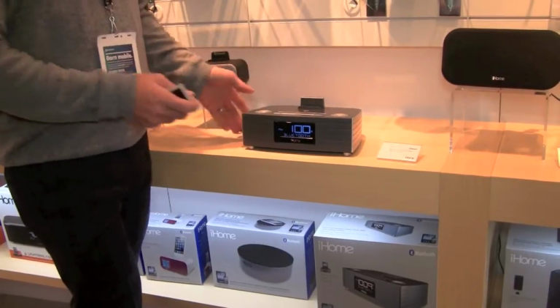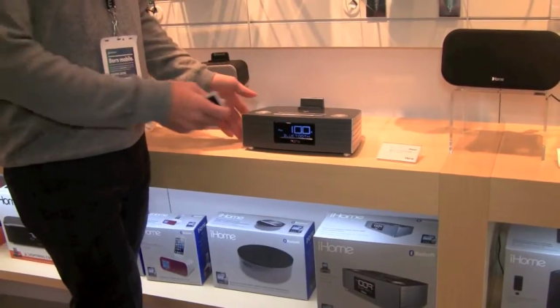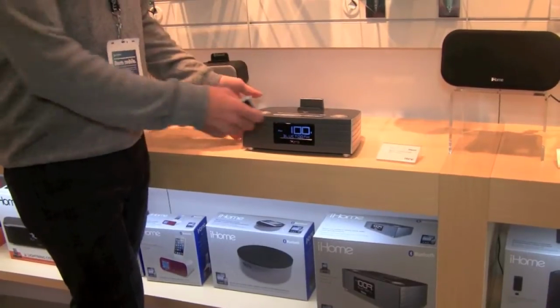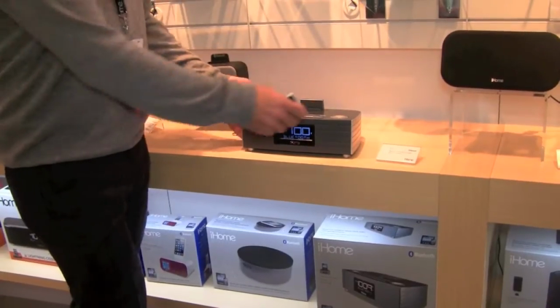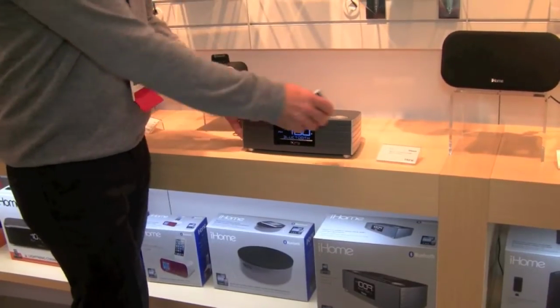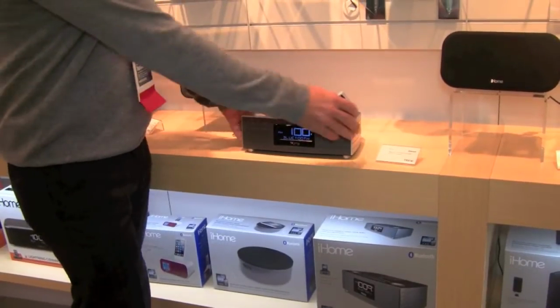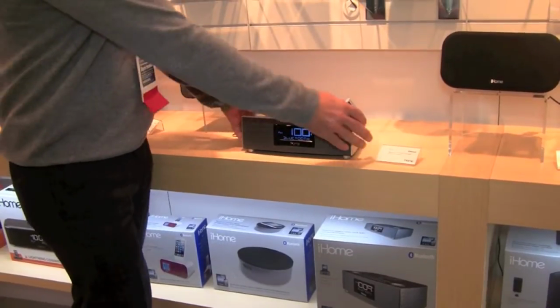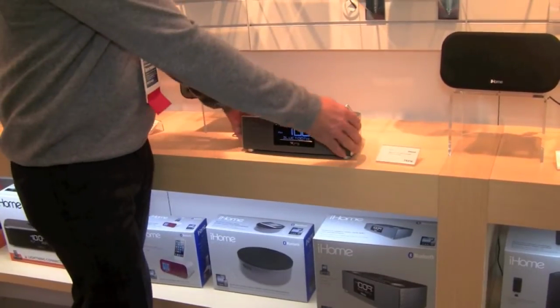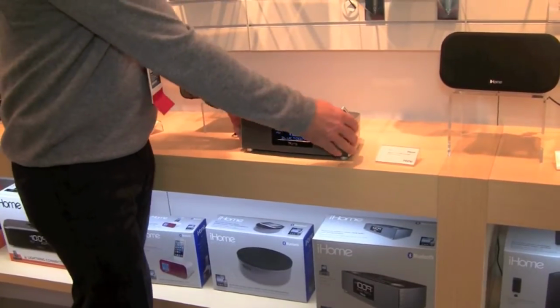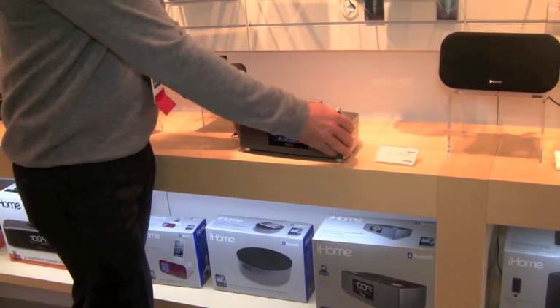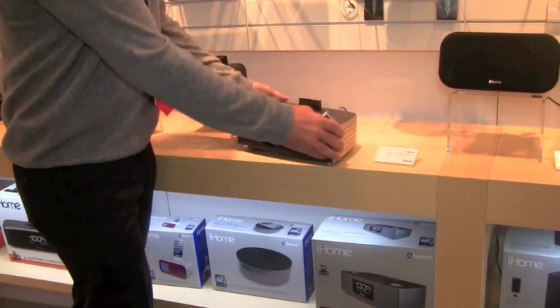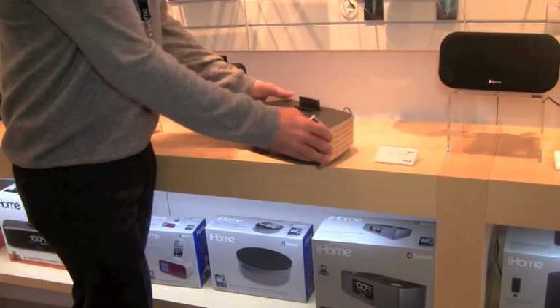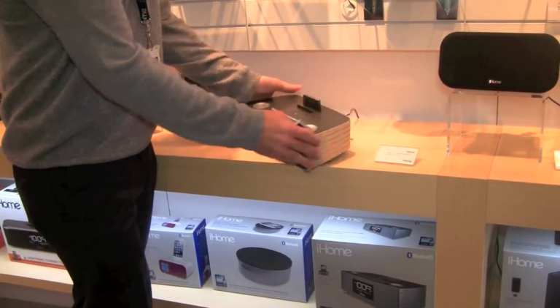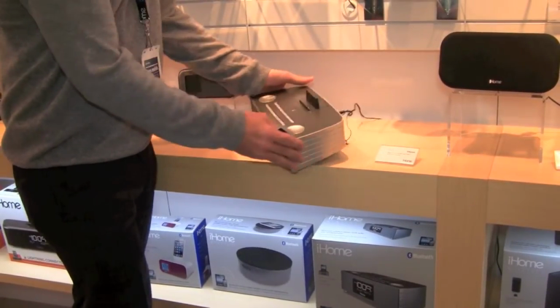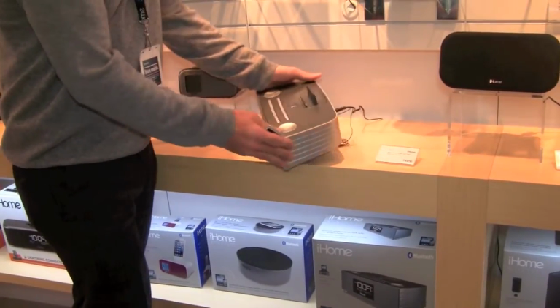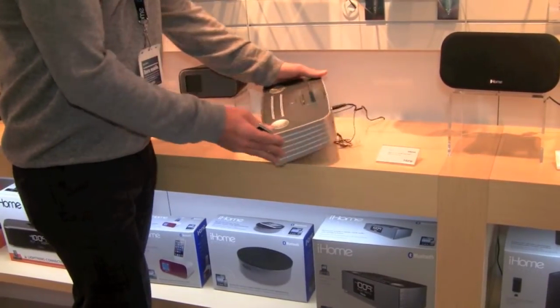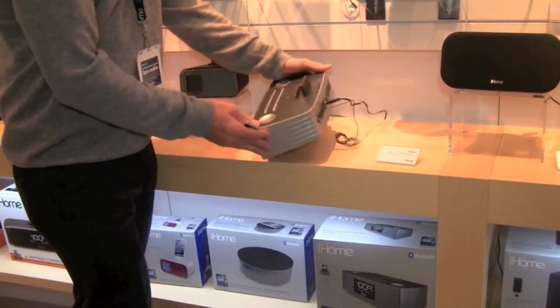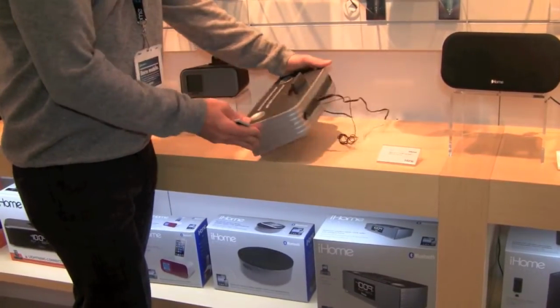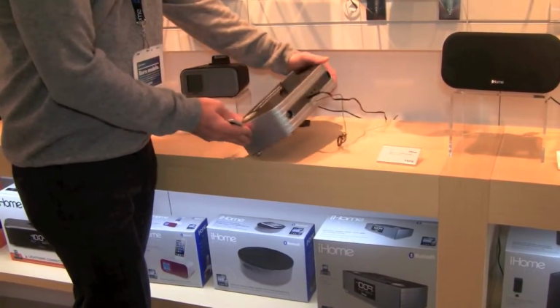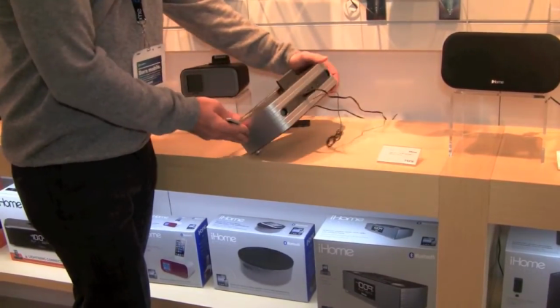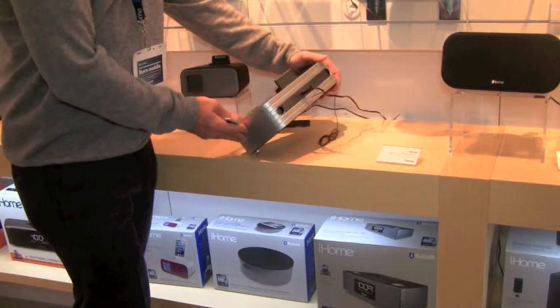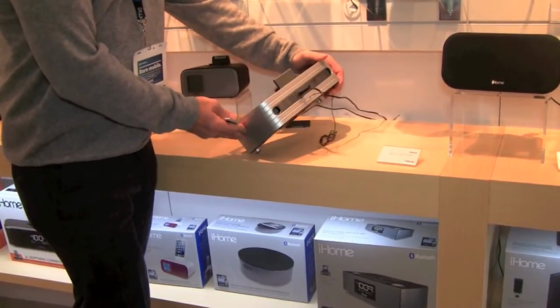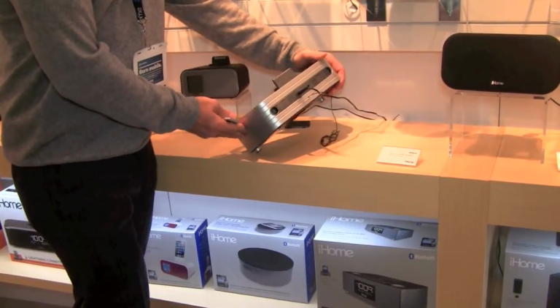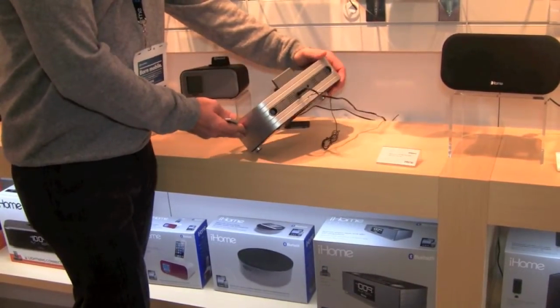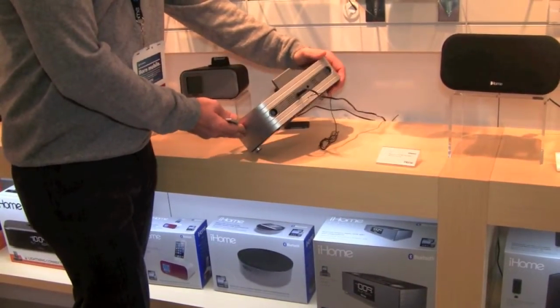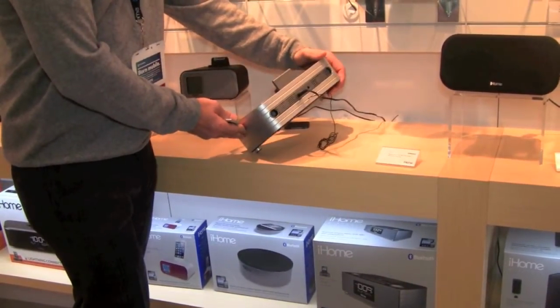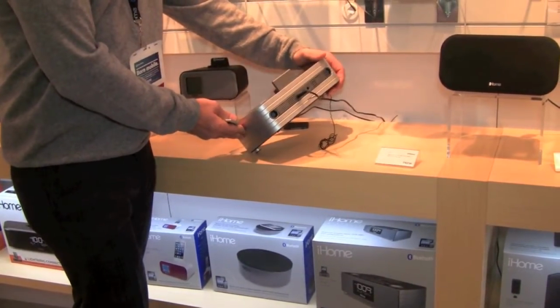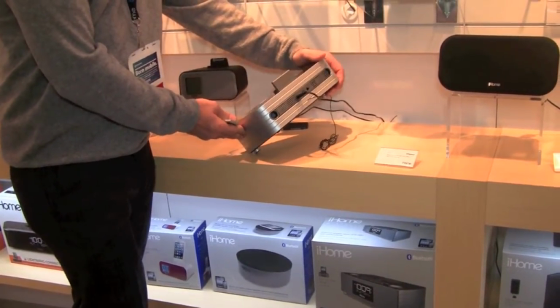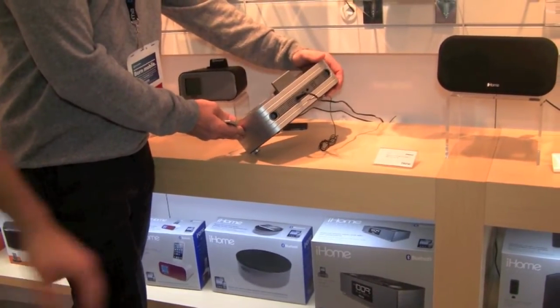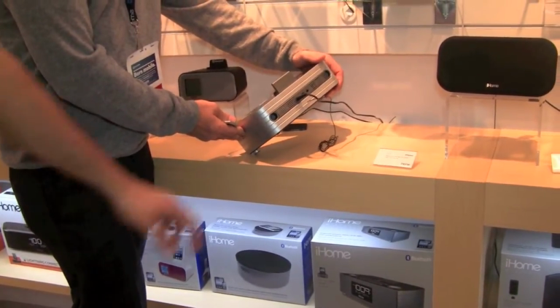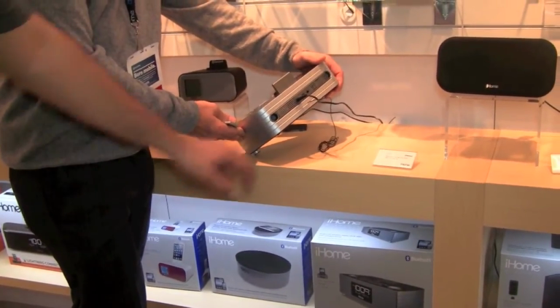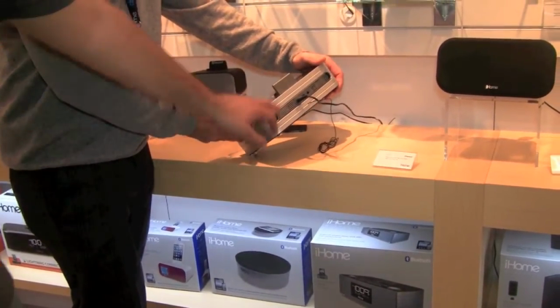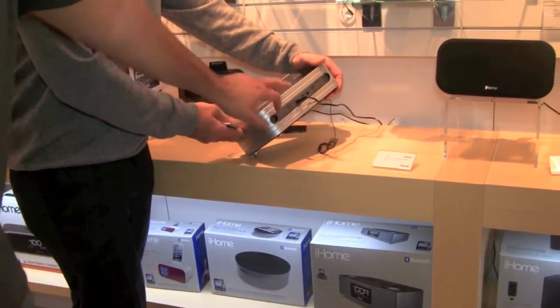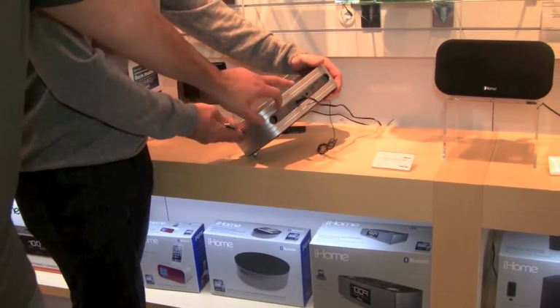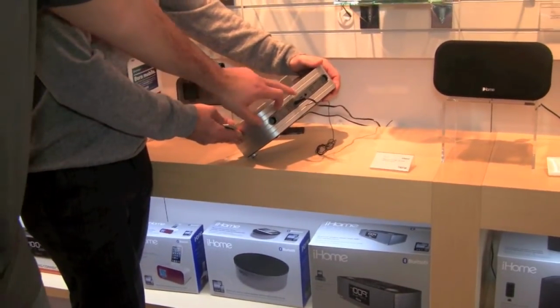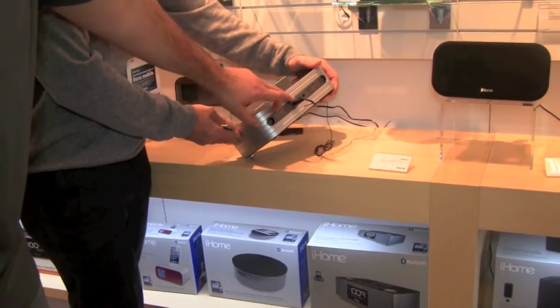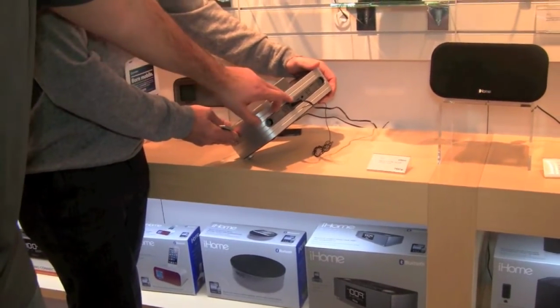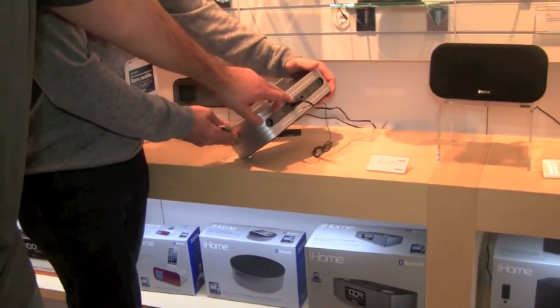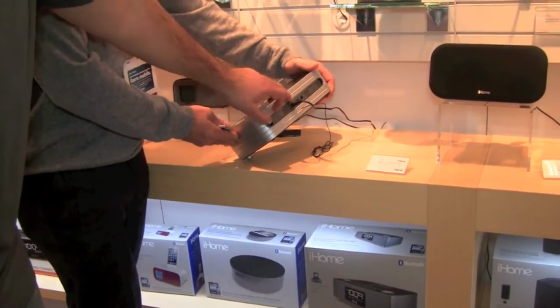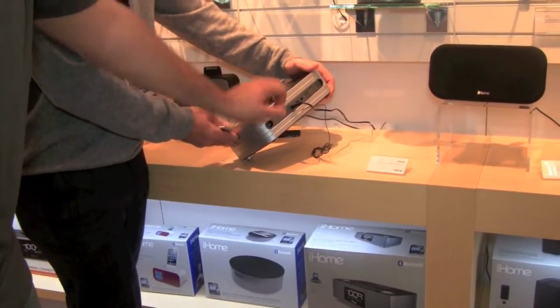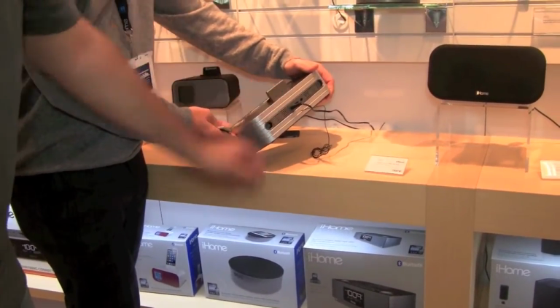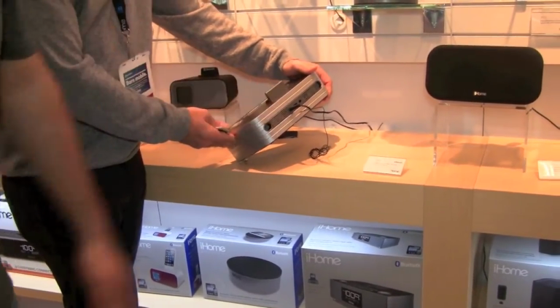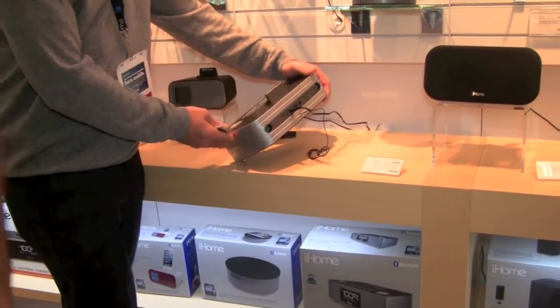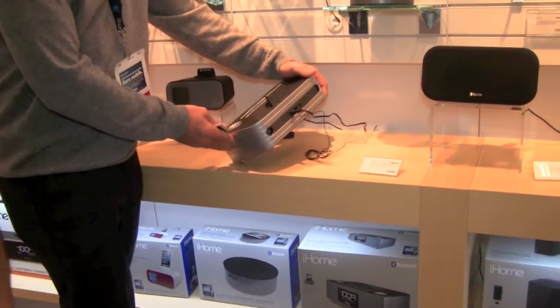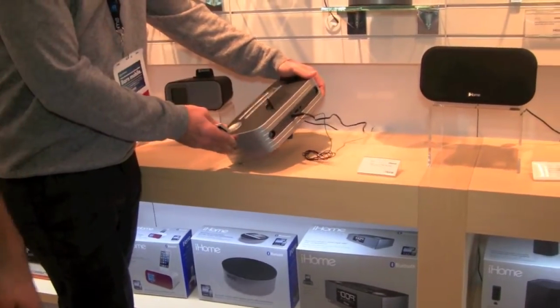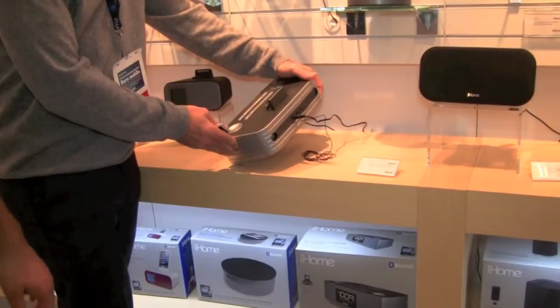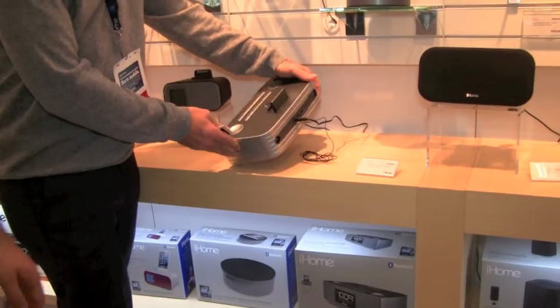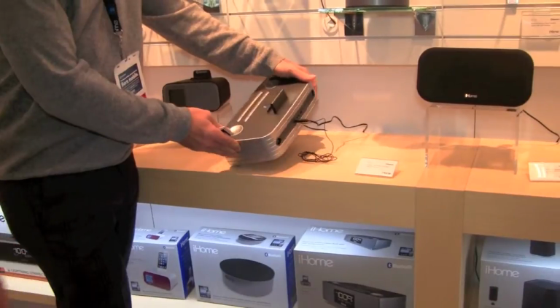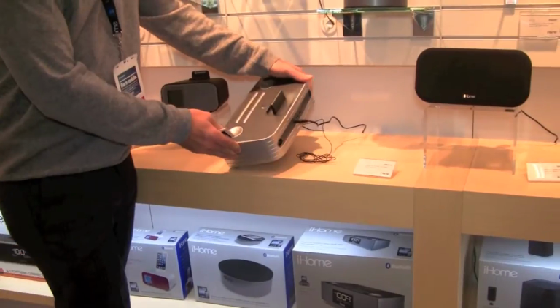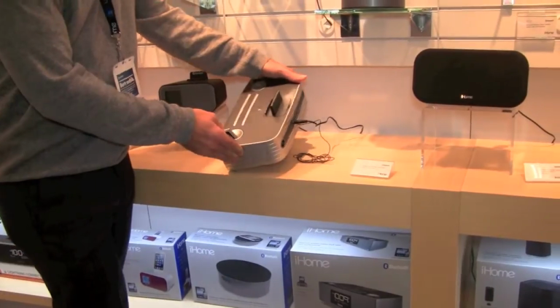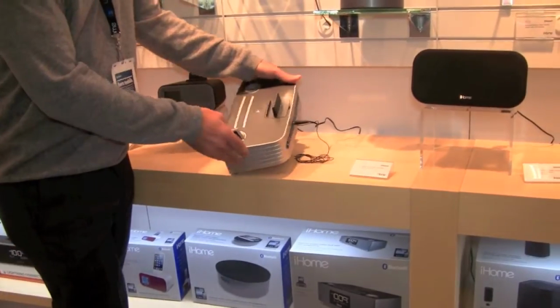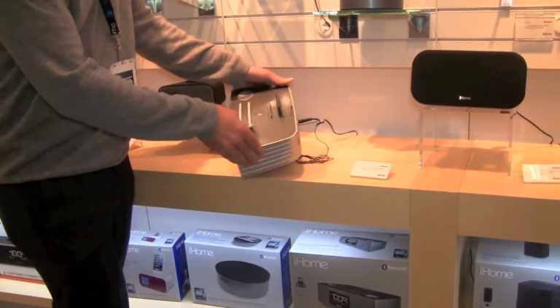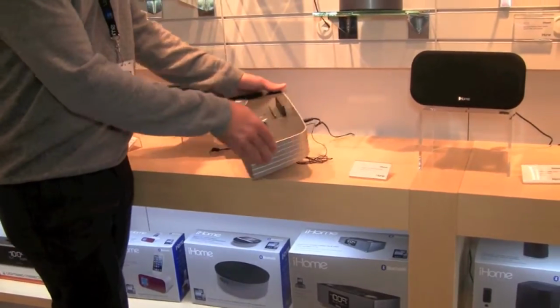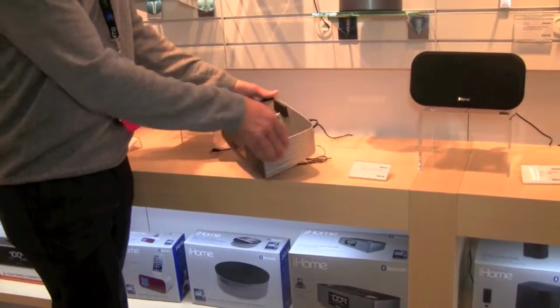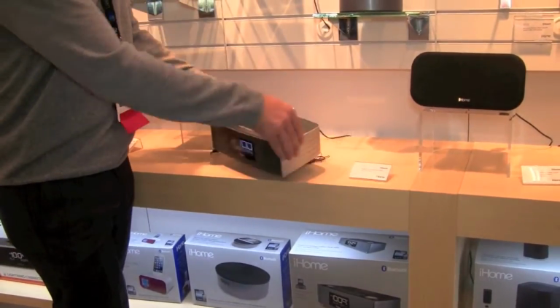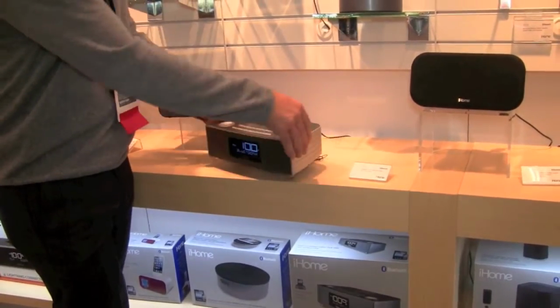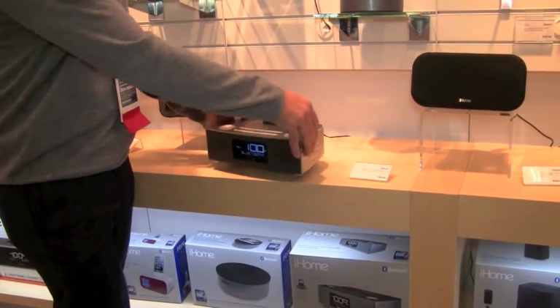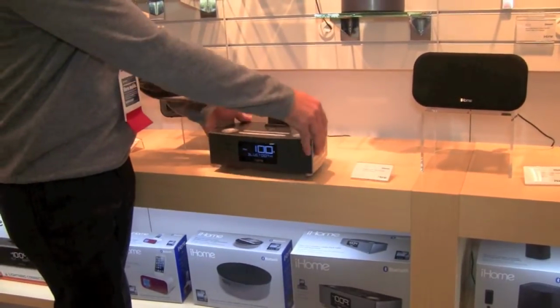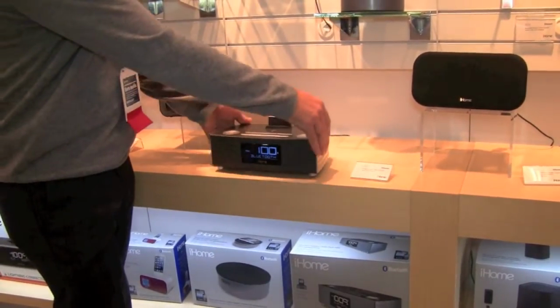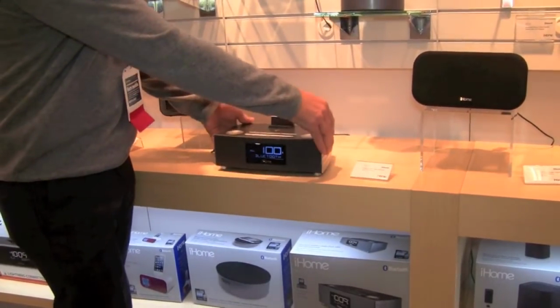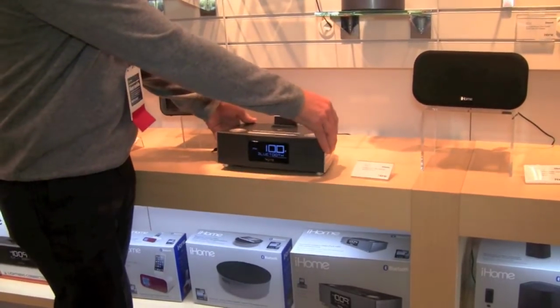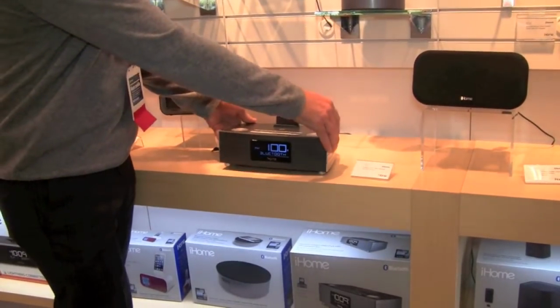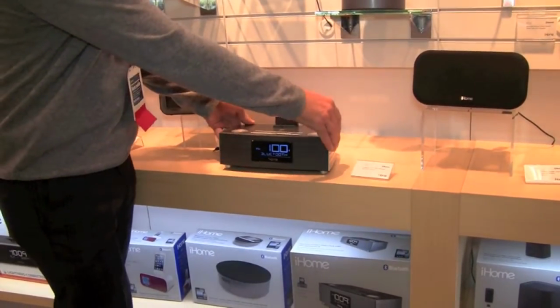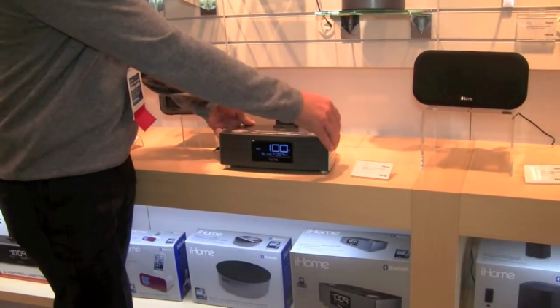Another unique feature about this particular one is USB charging in the back. Also, it is 2.1 amp, so you can charge your iPad.